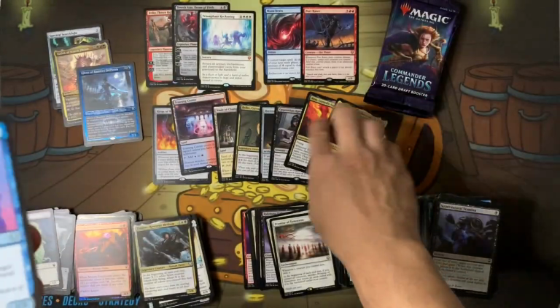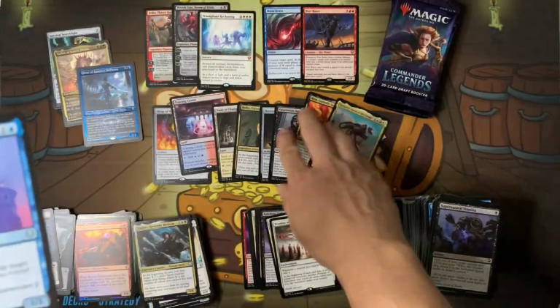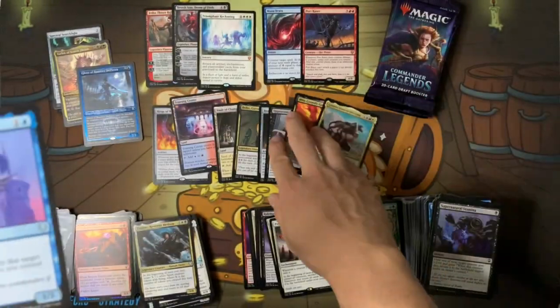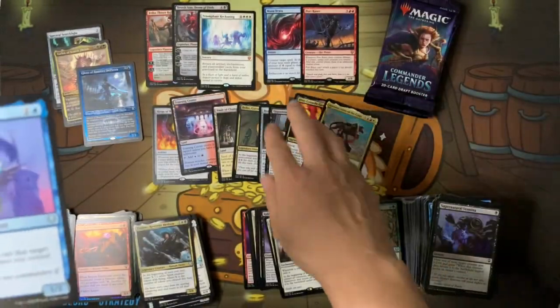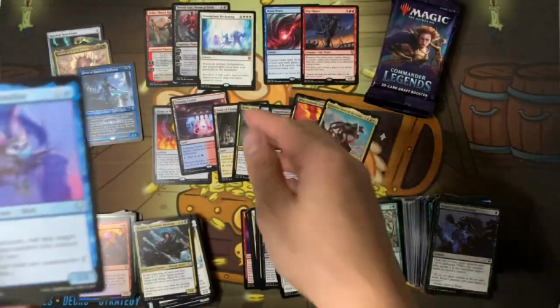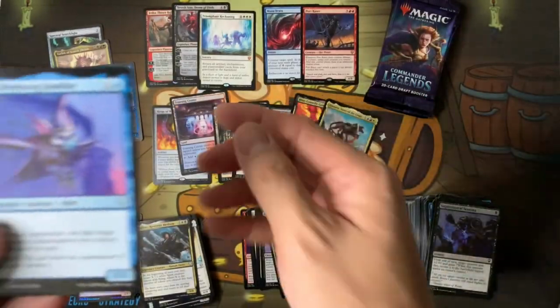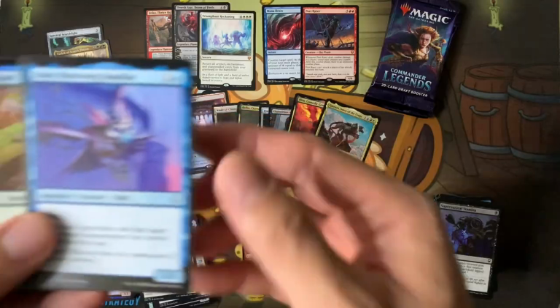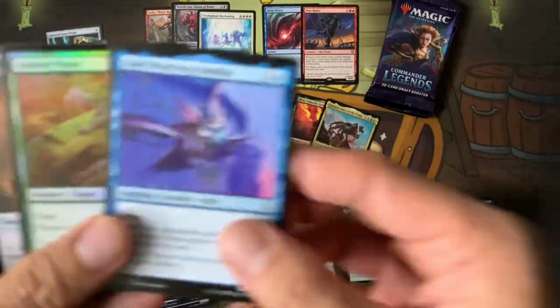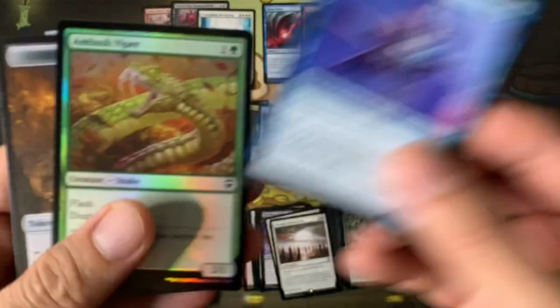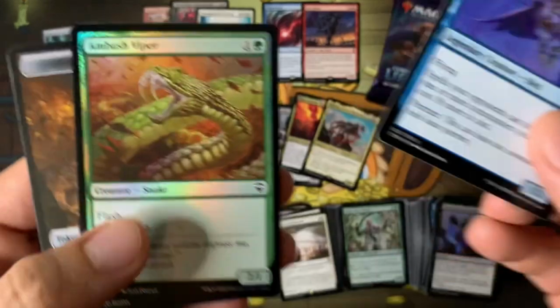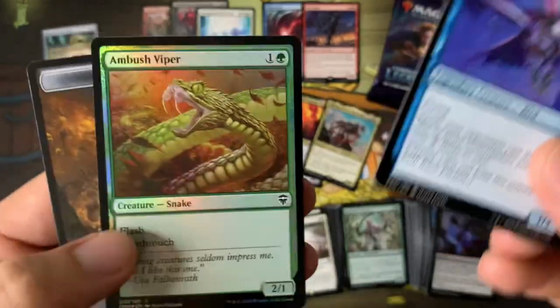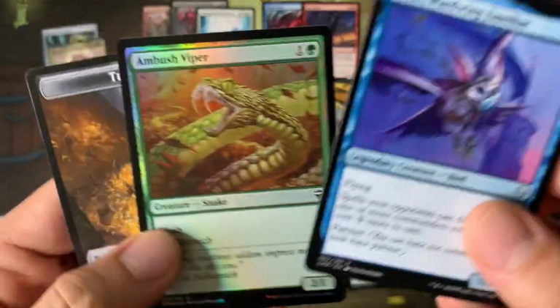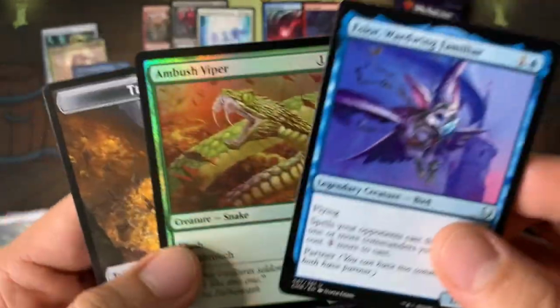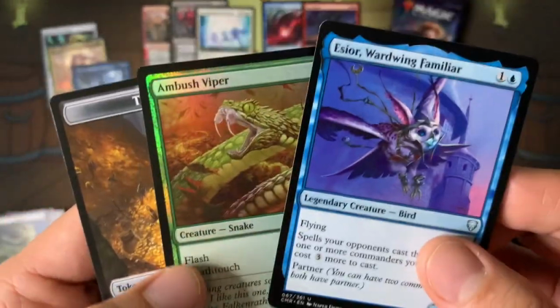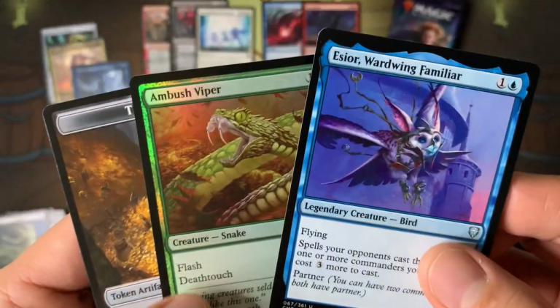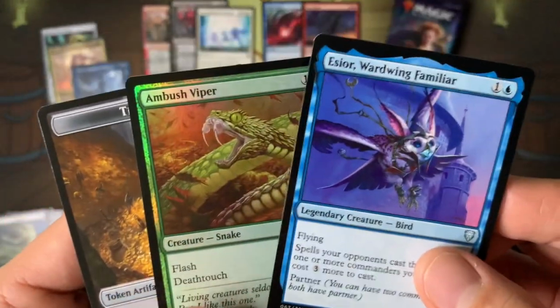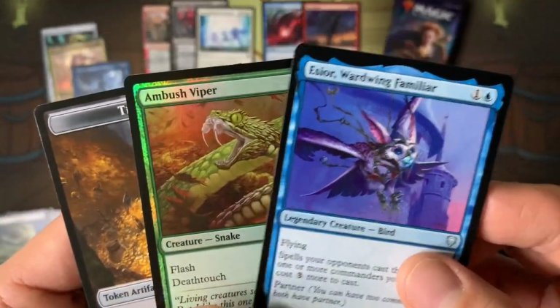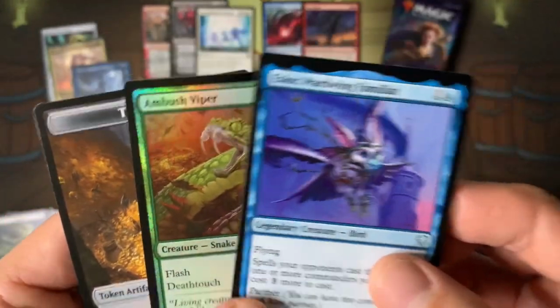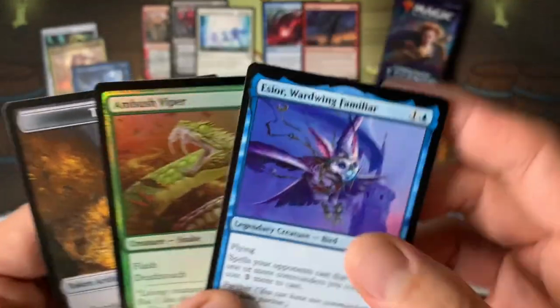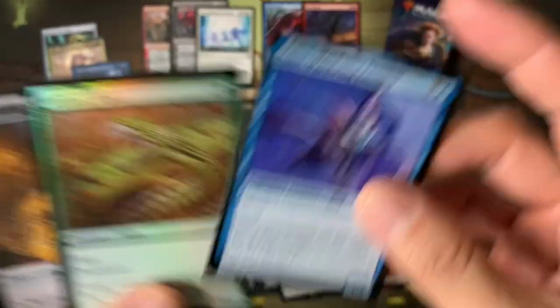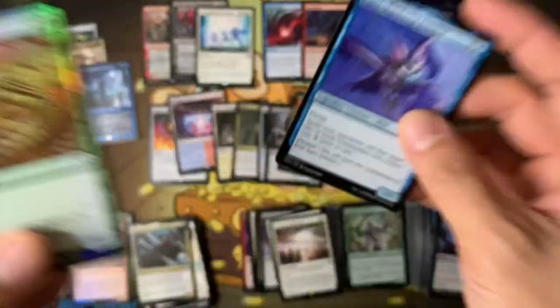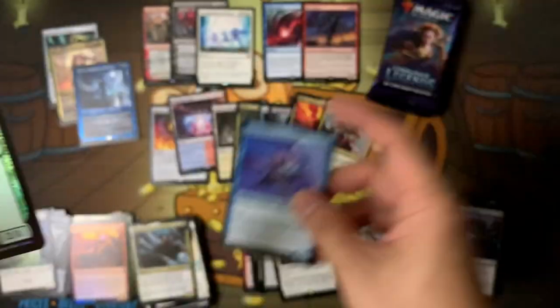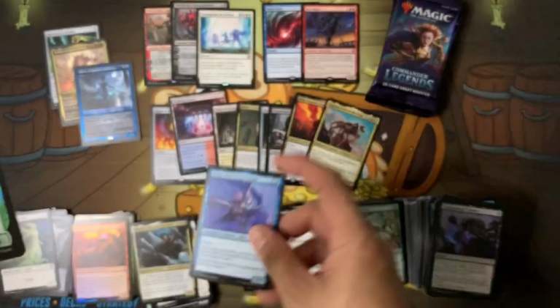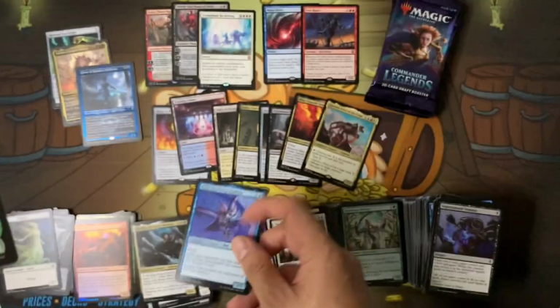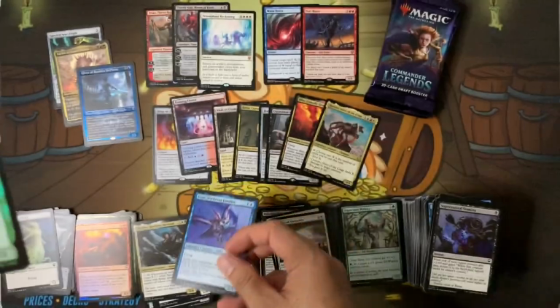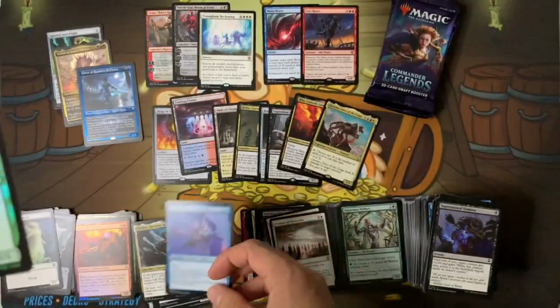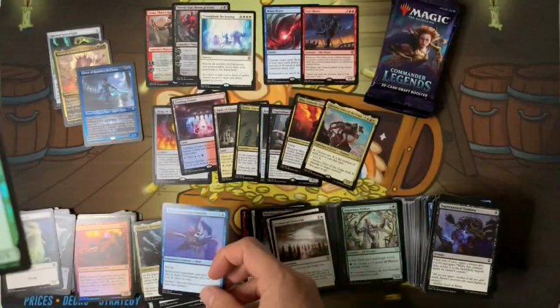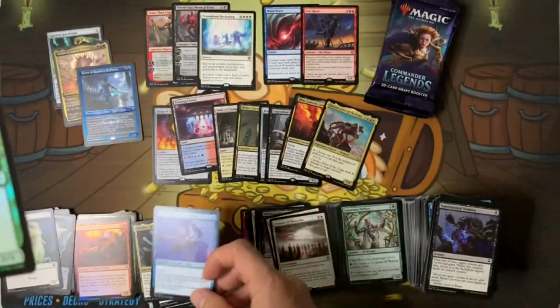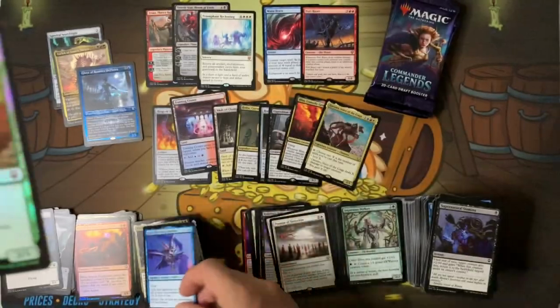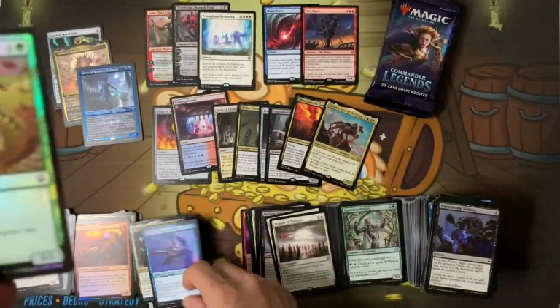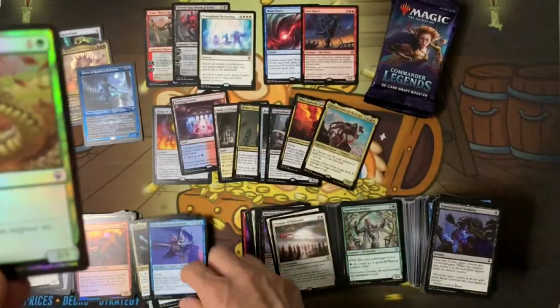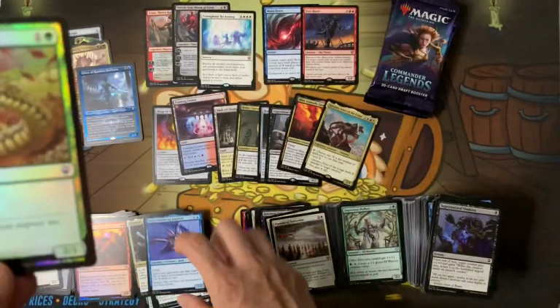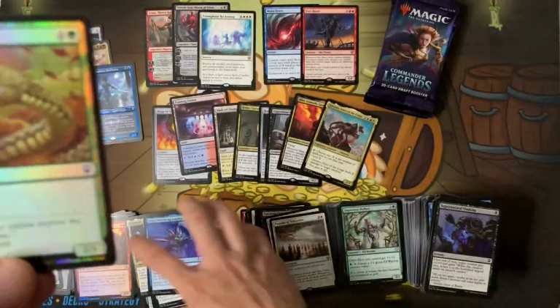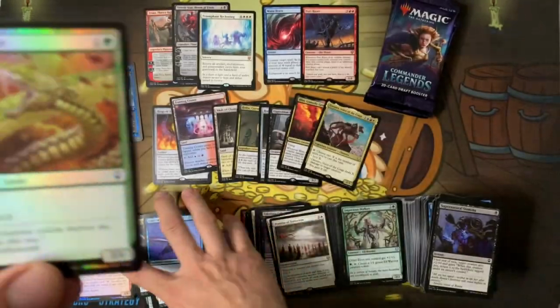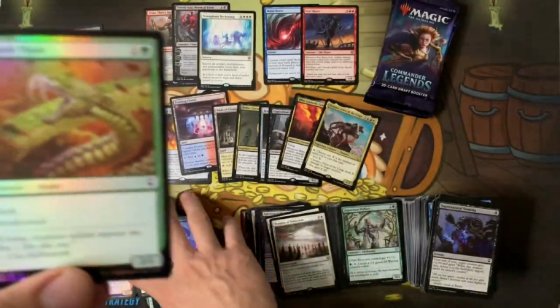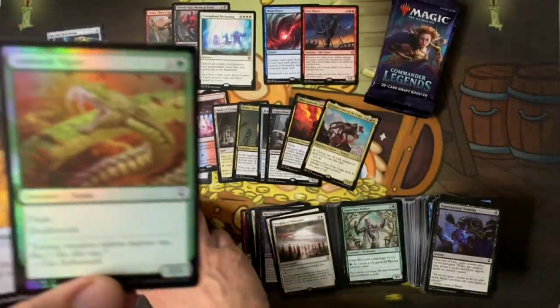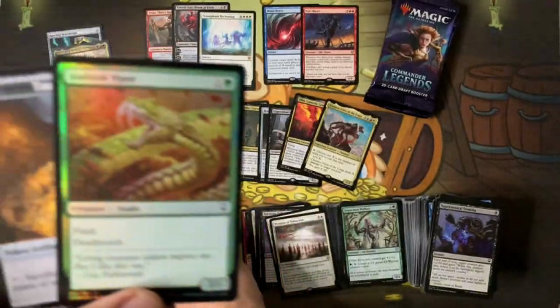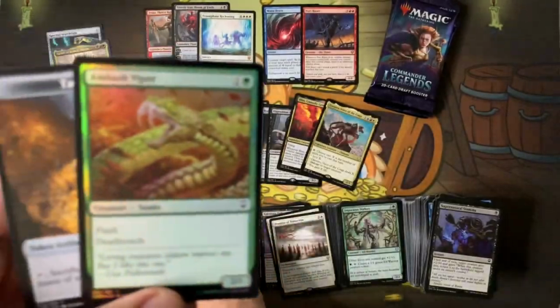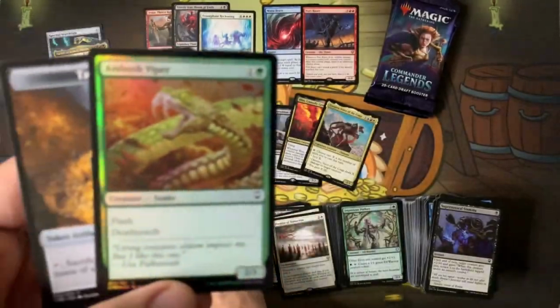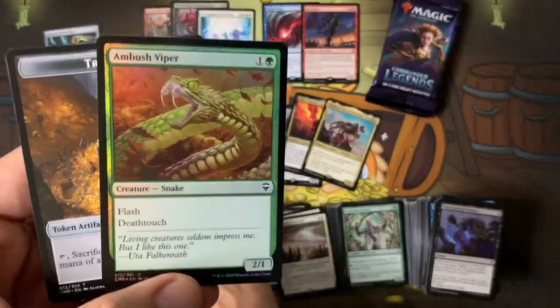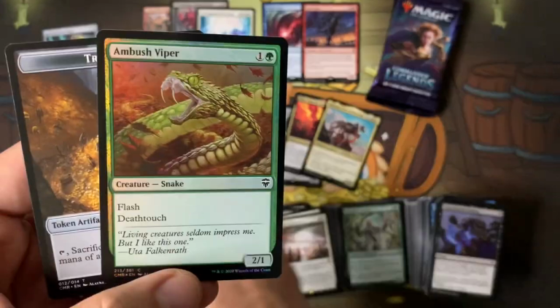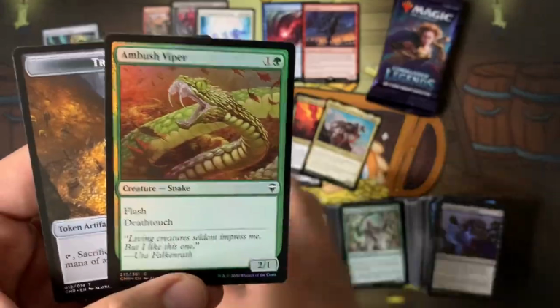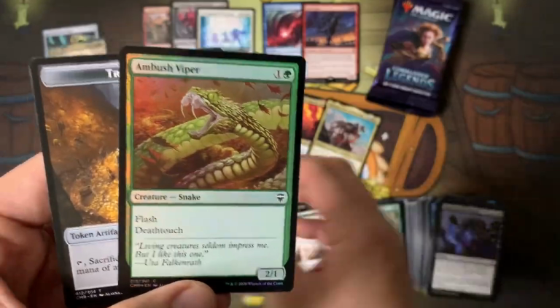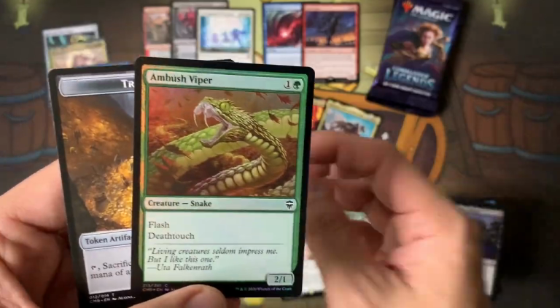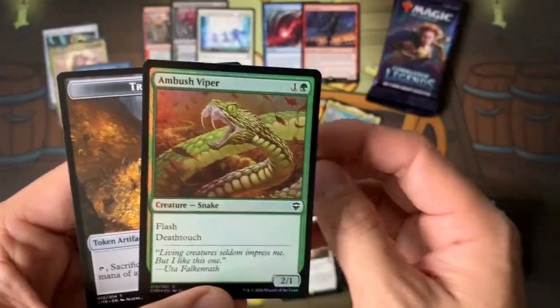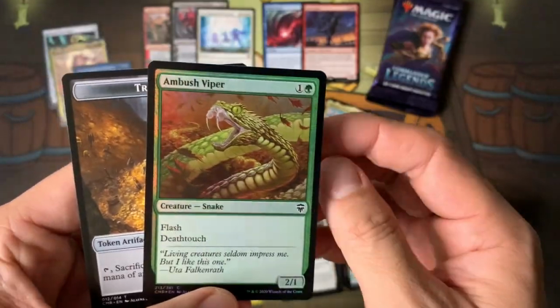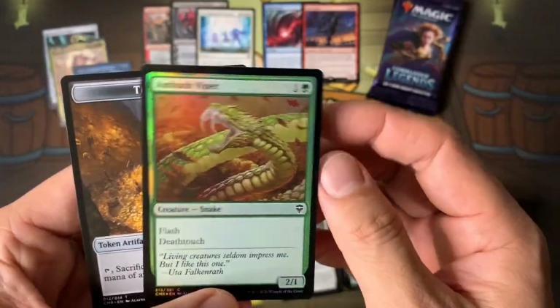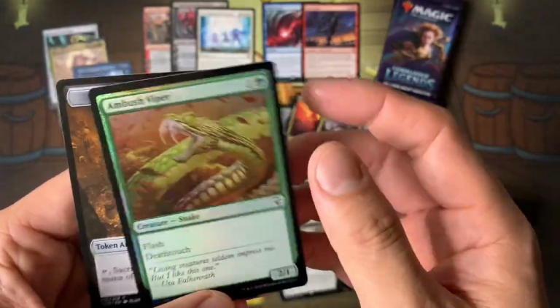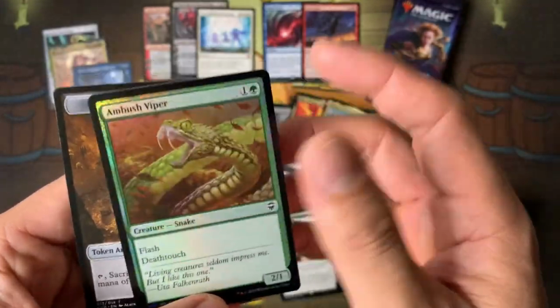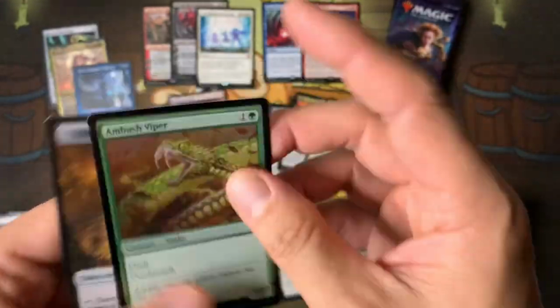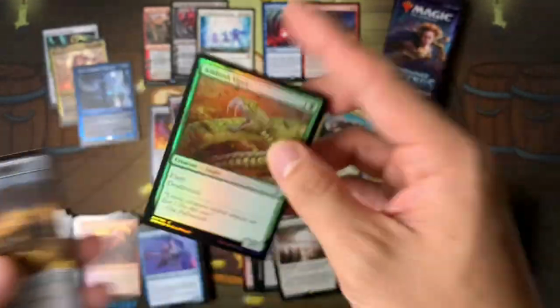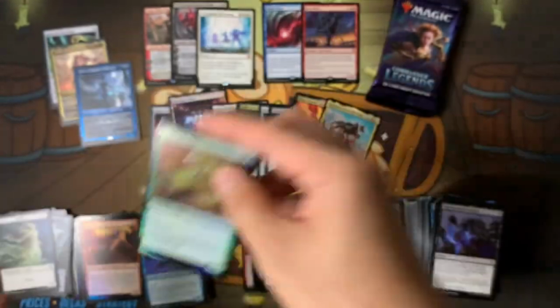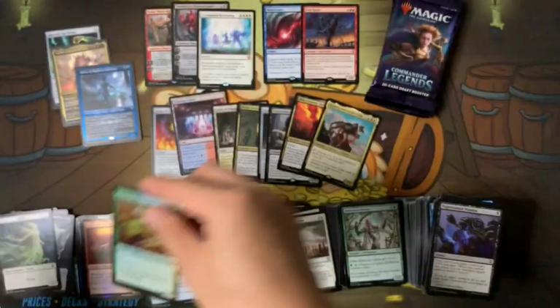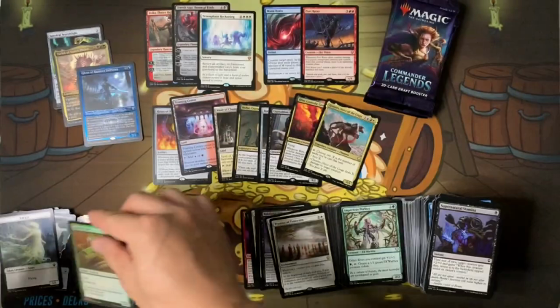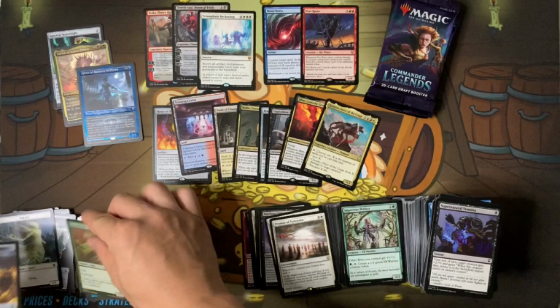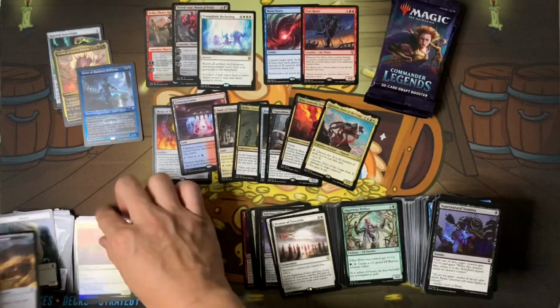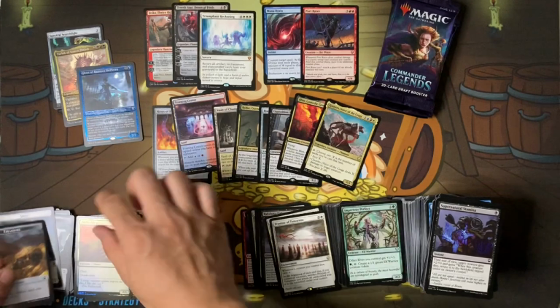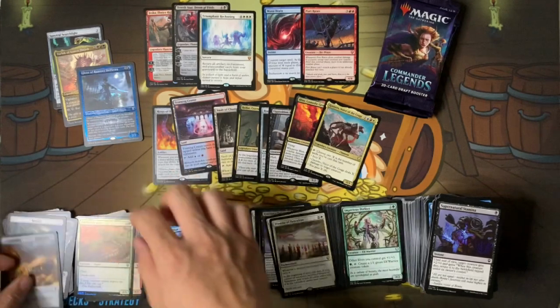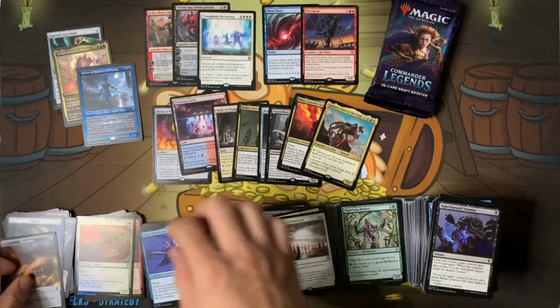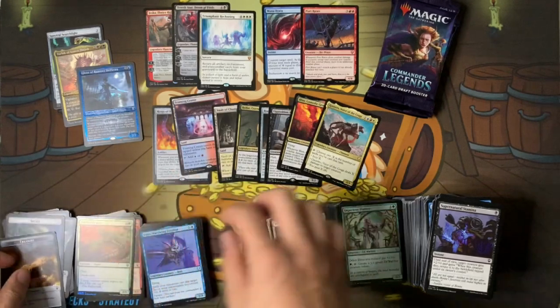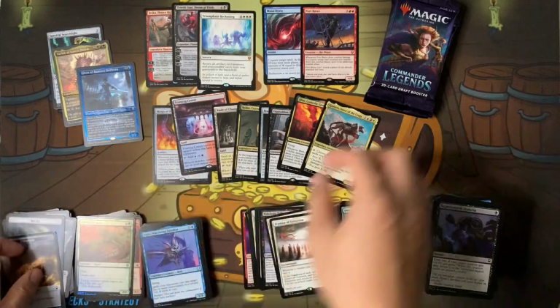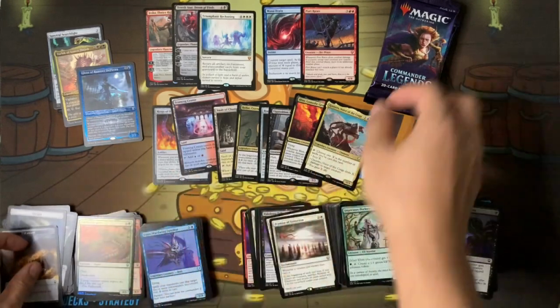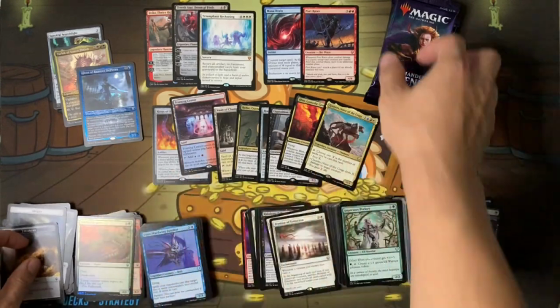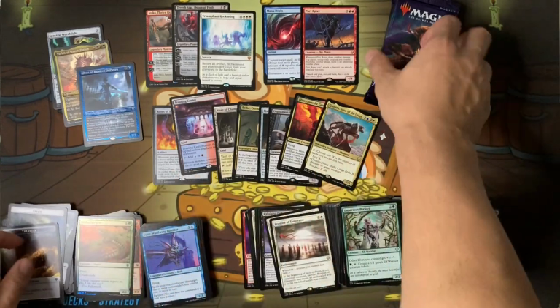Ambush Viper — this is the Snapcaster Mage 2/1 flash for two mana.